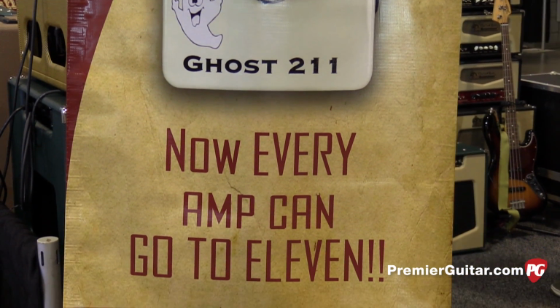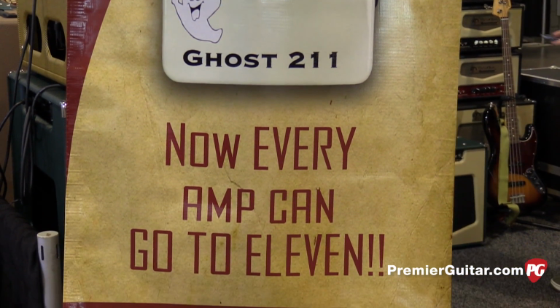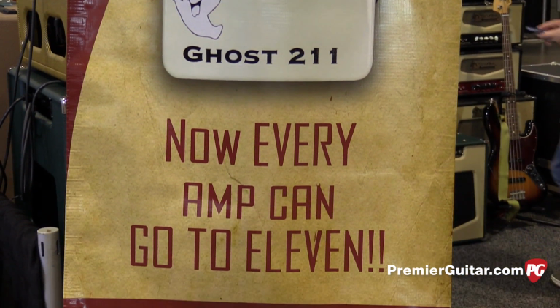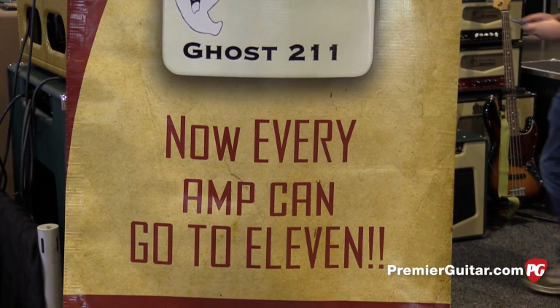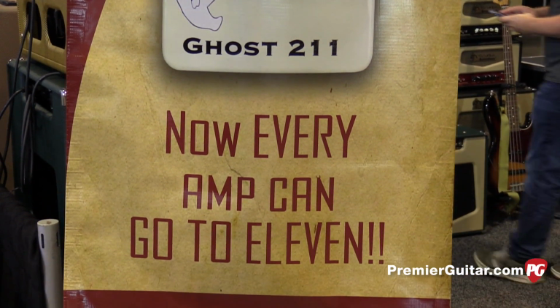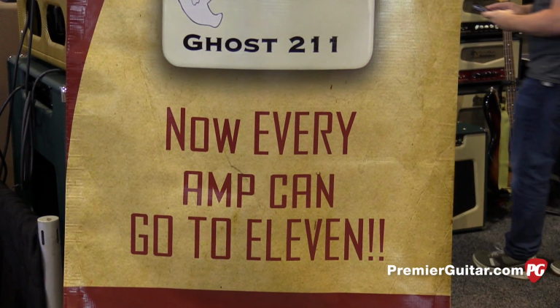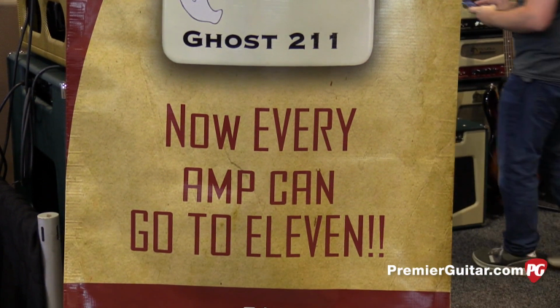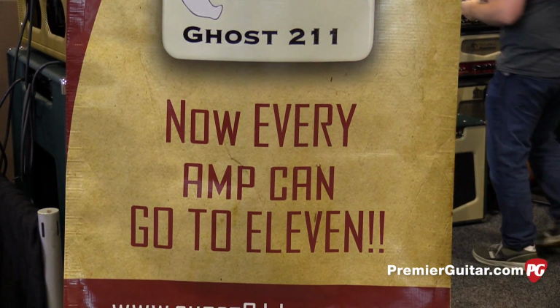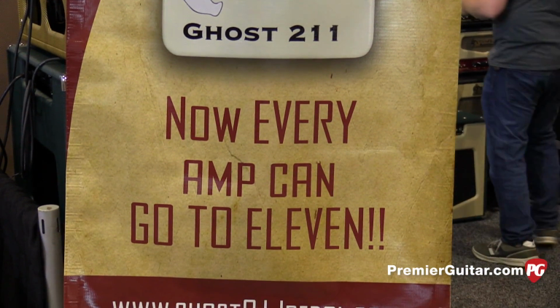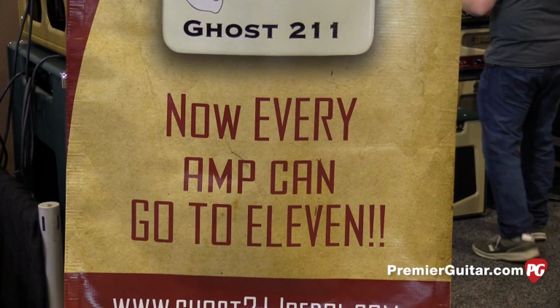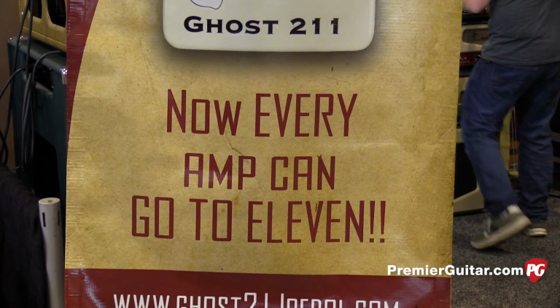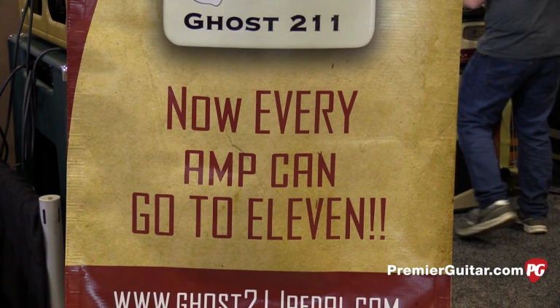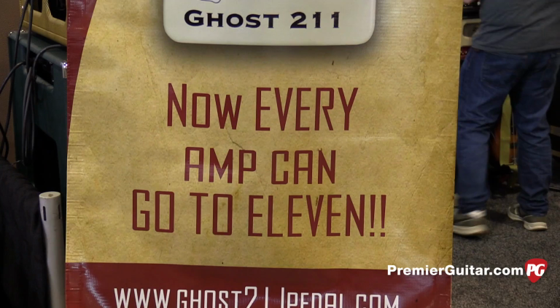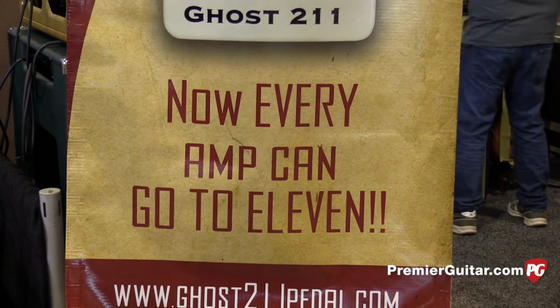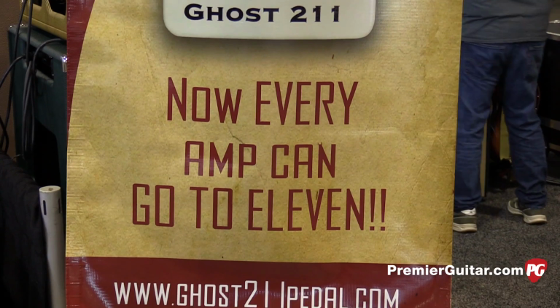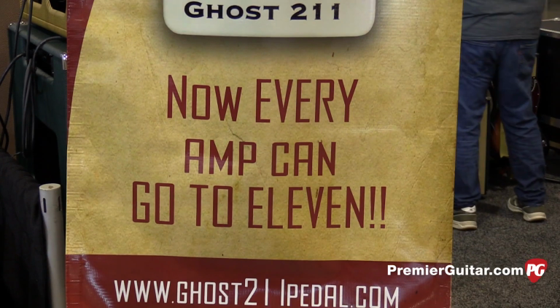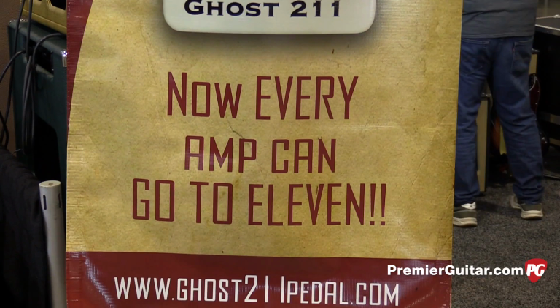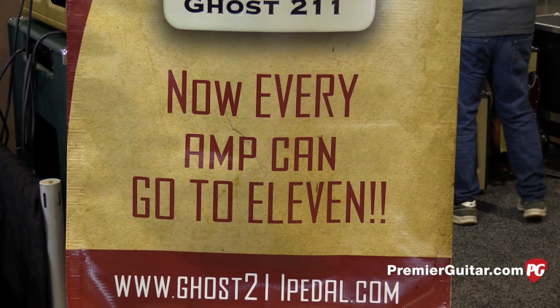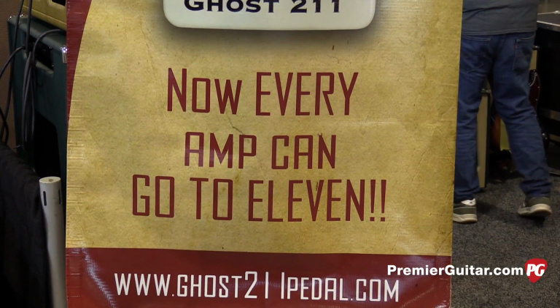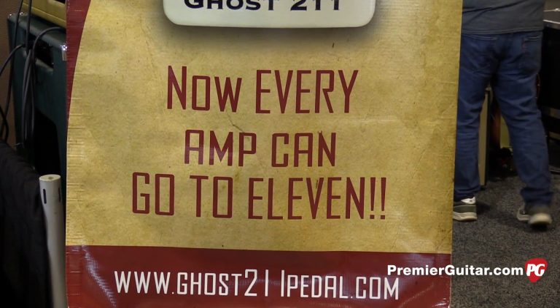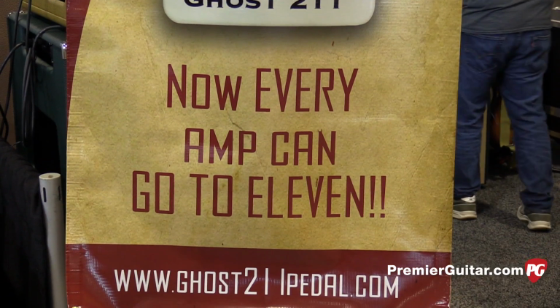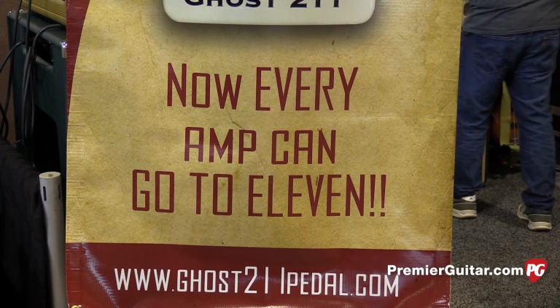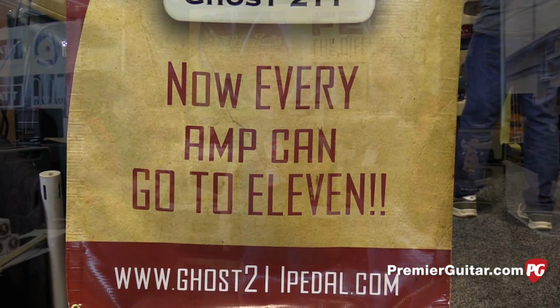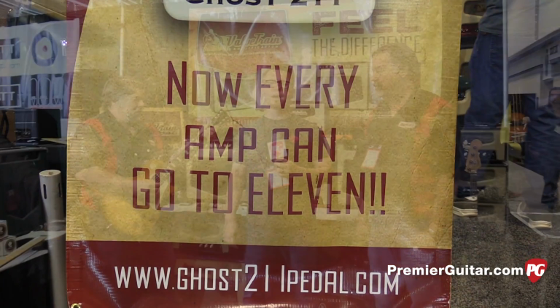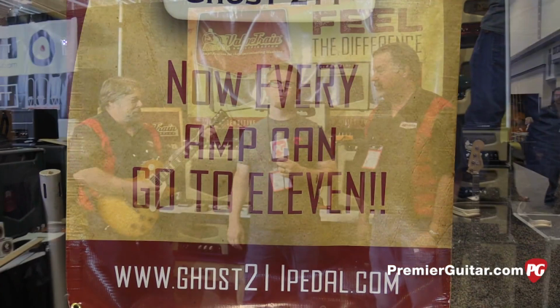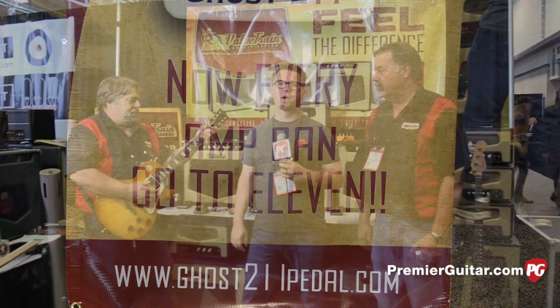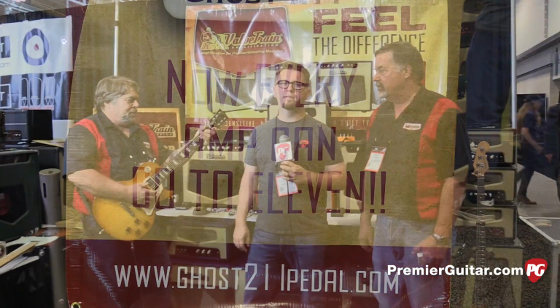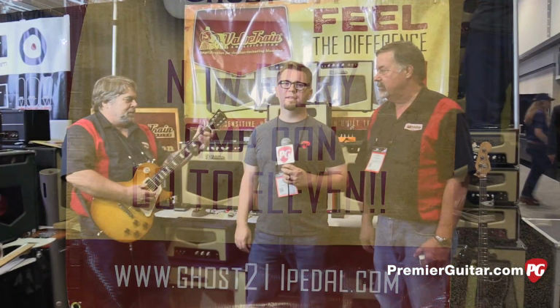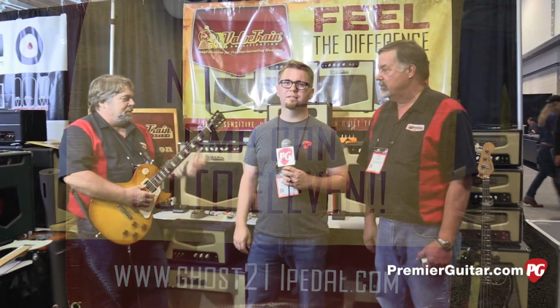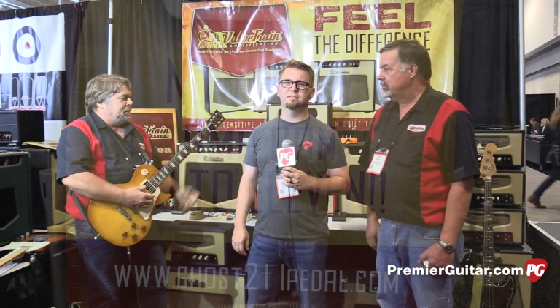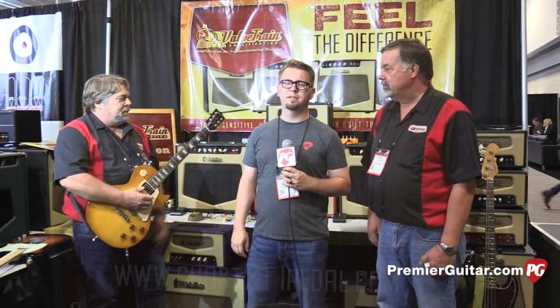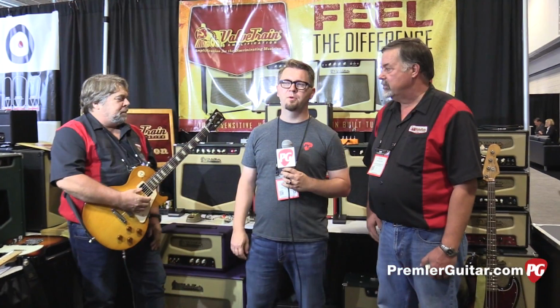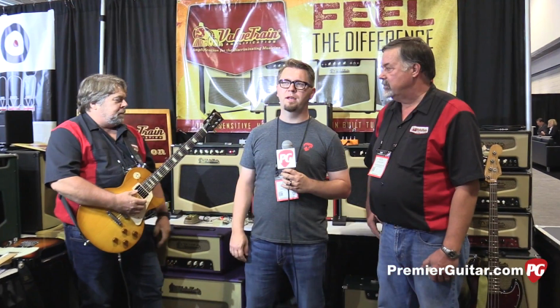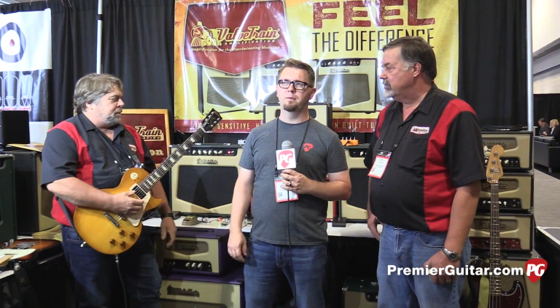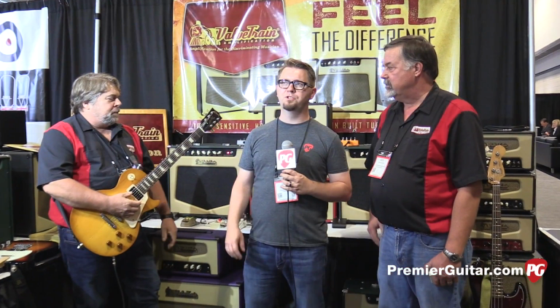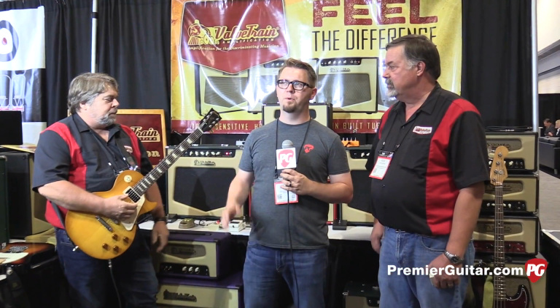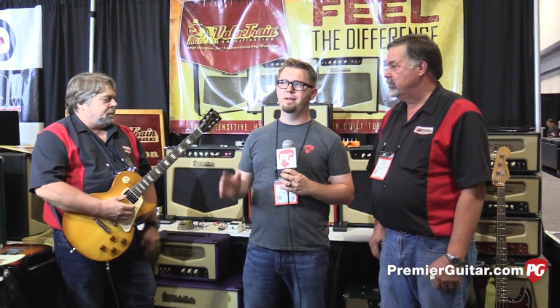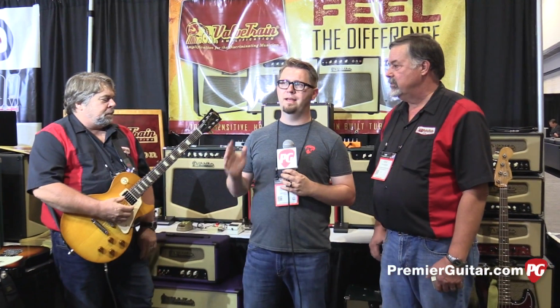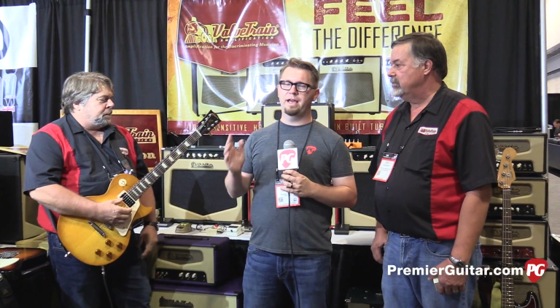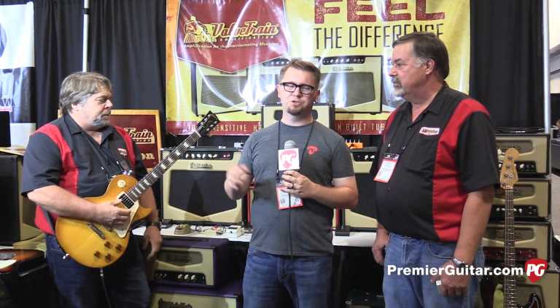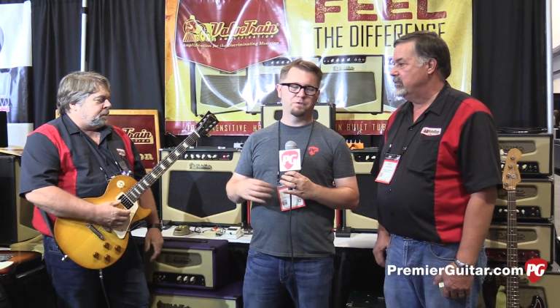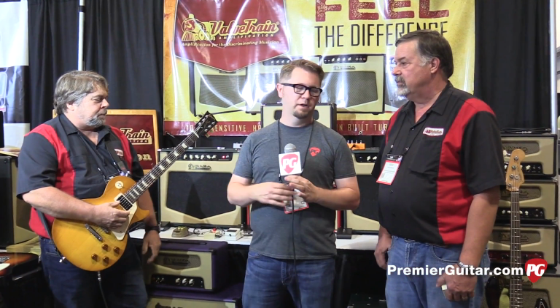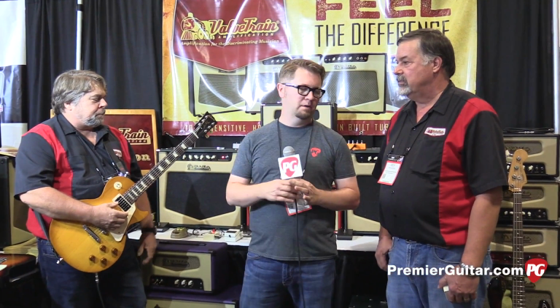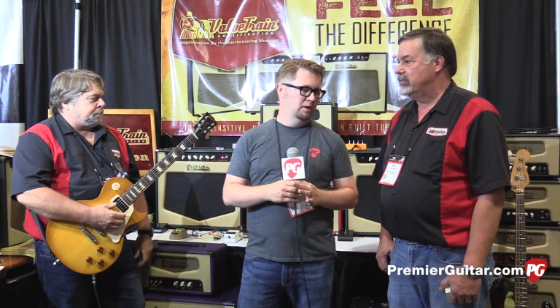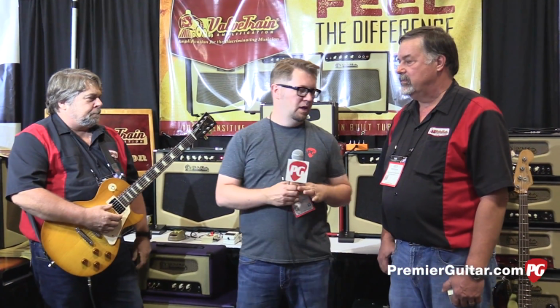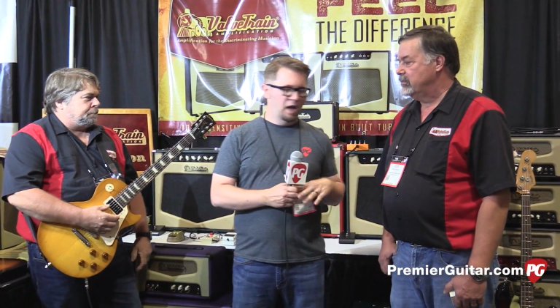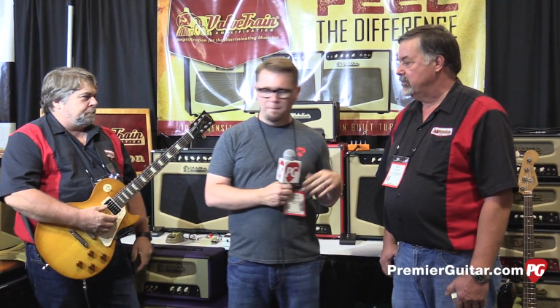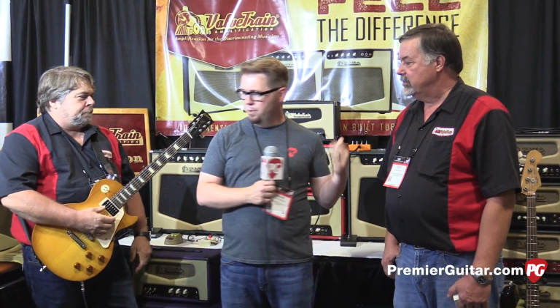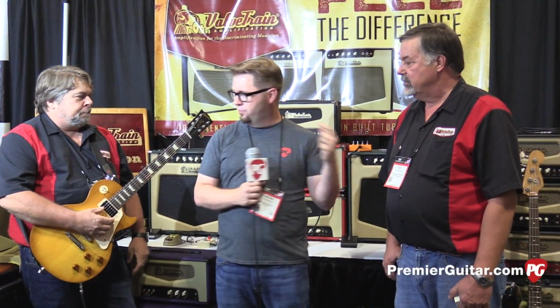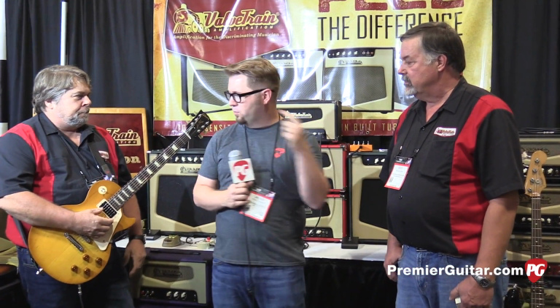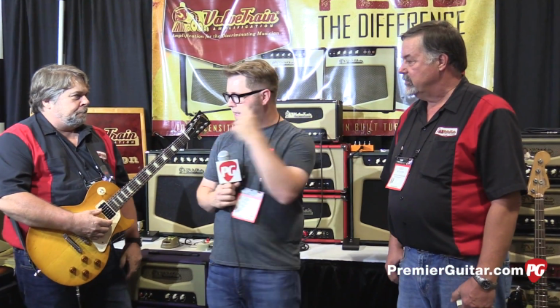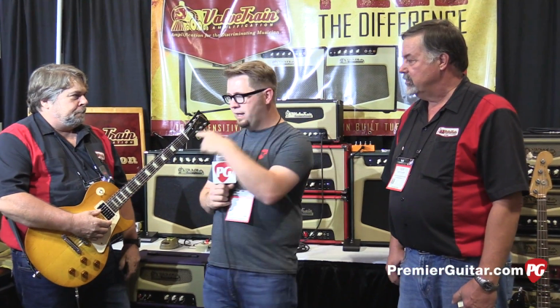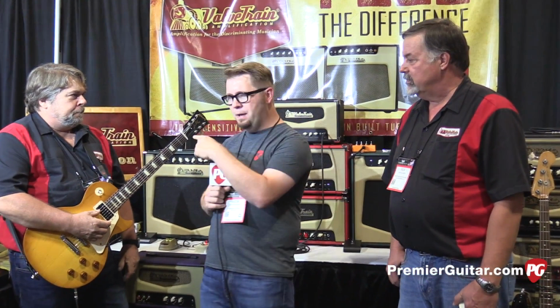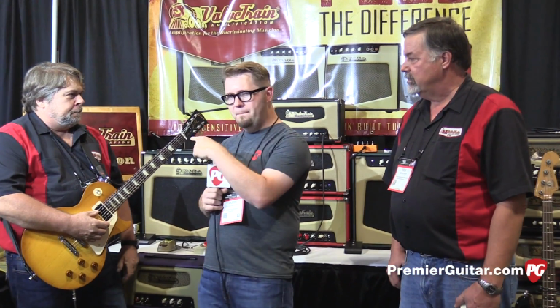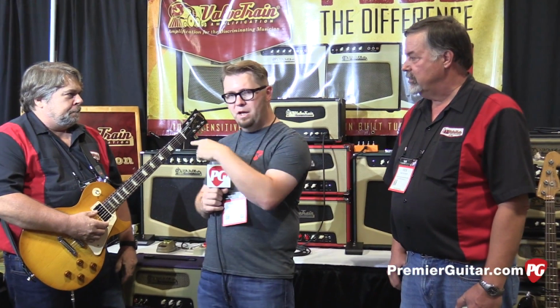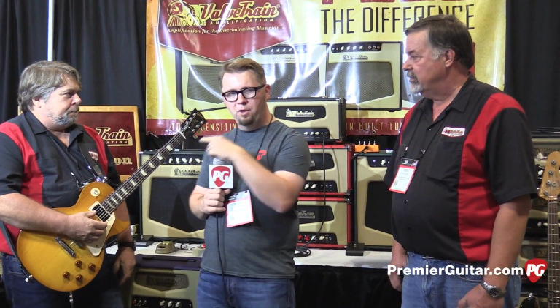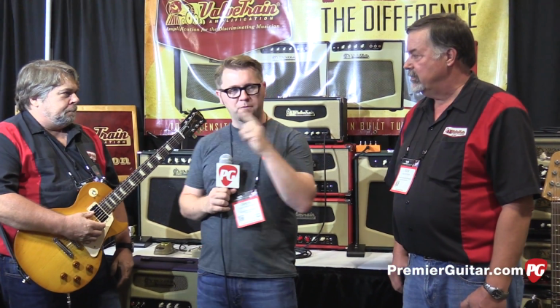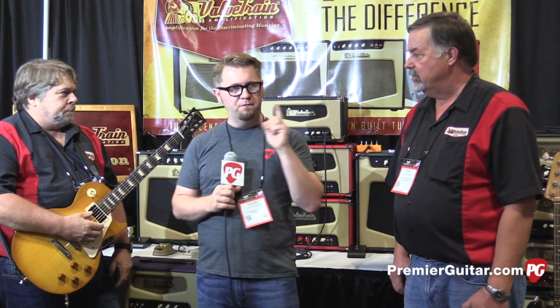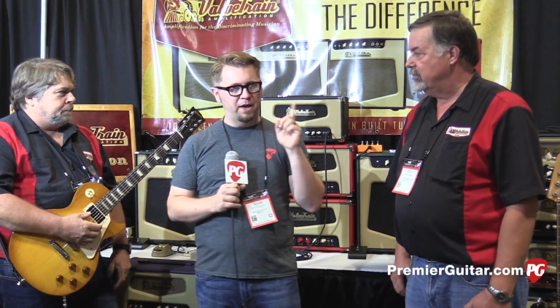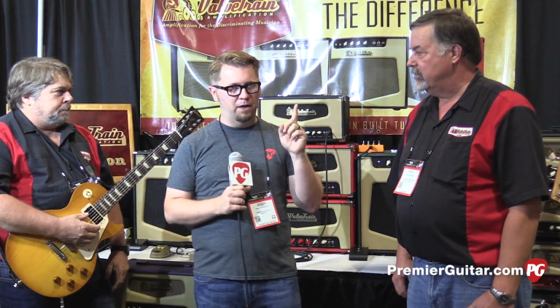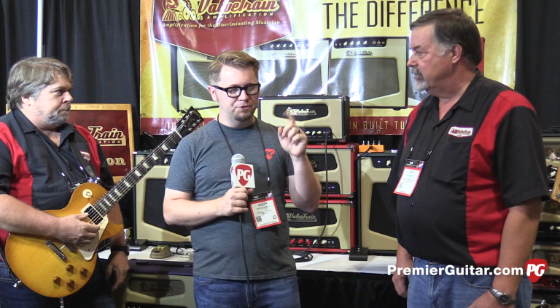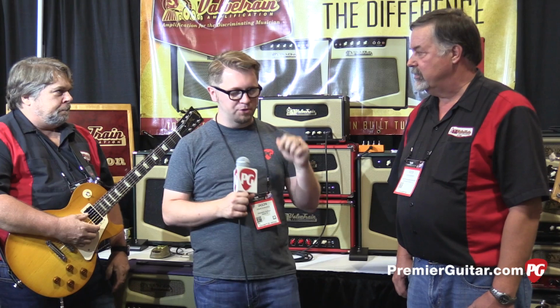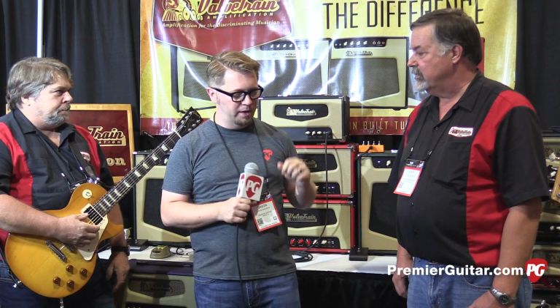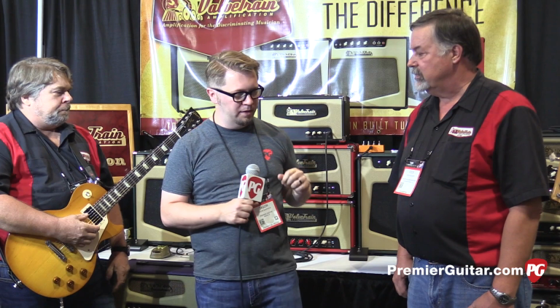Hey everybody, Jason Shadrick here with PremiereGuitar.com. We're at the Summer NAMM Show in Nashville. I'm here with Rick and Bill from Valve Train.